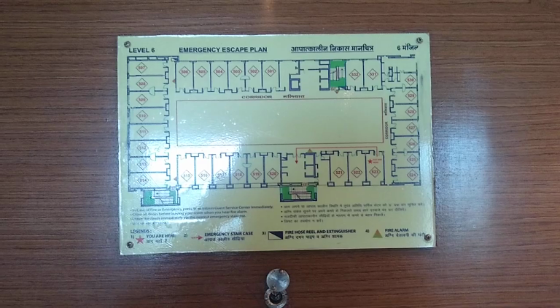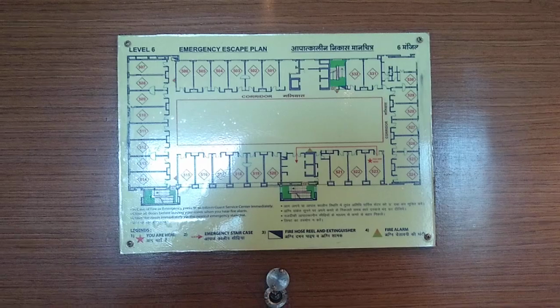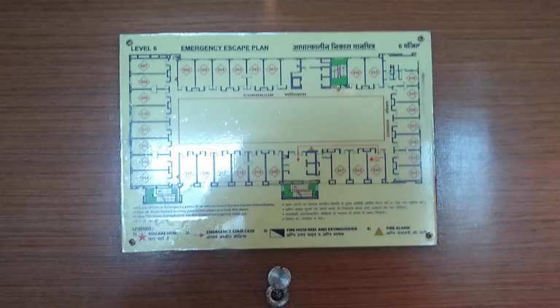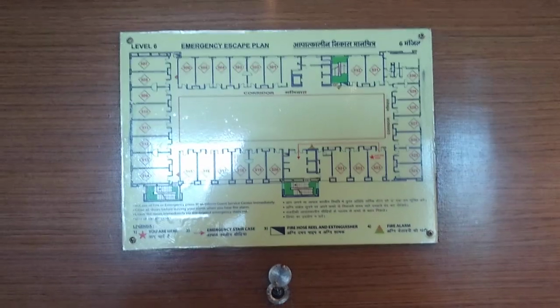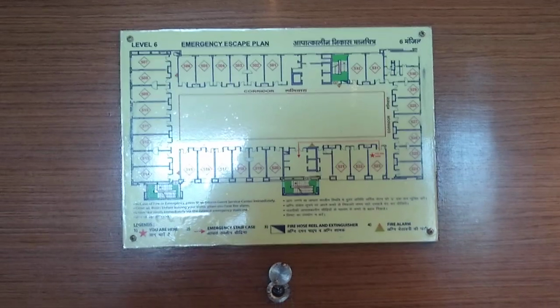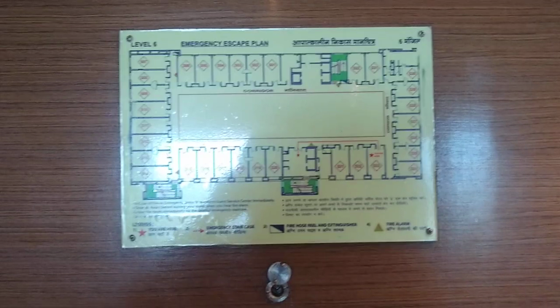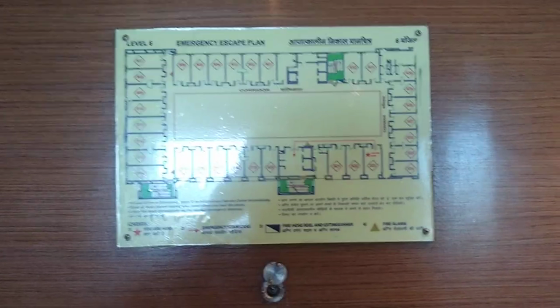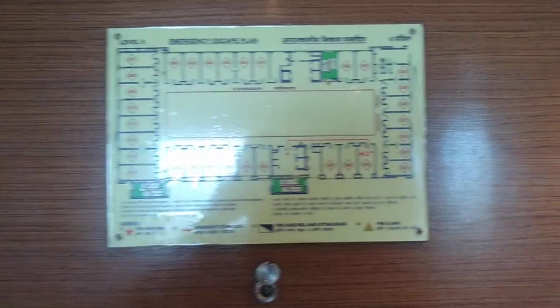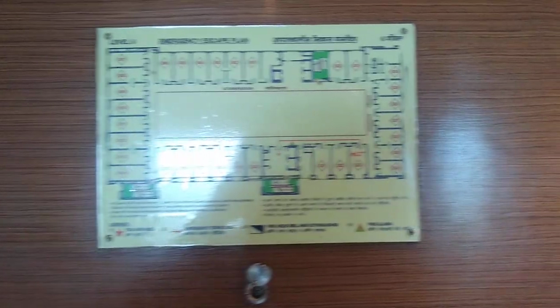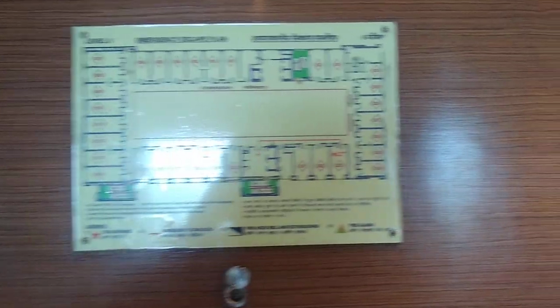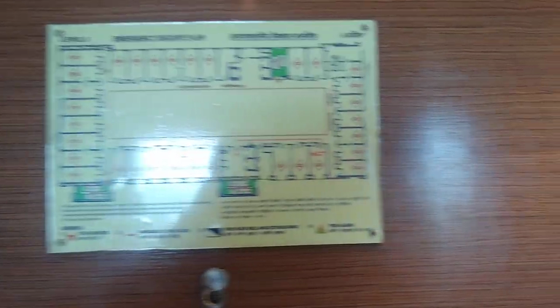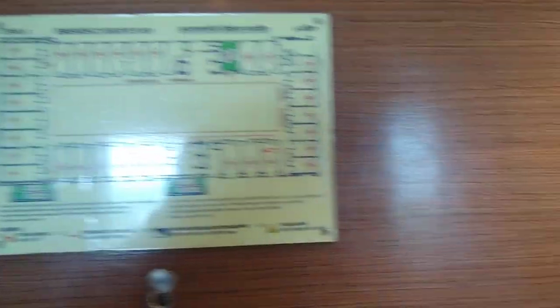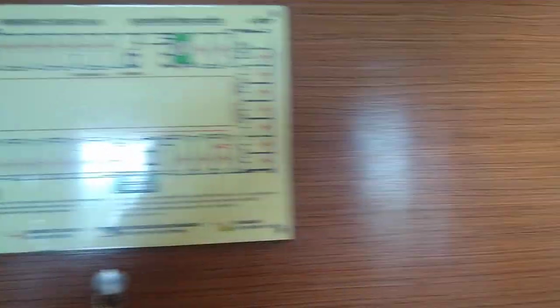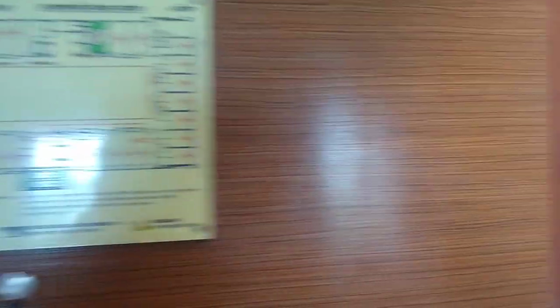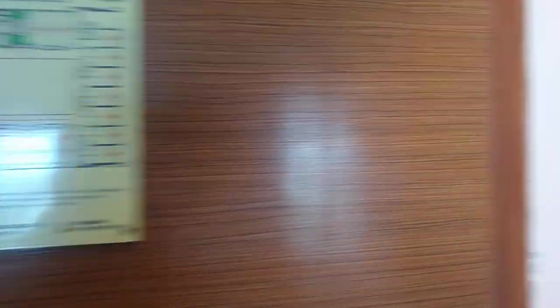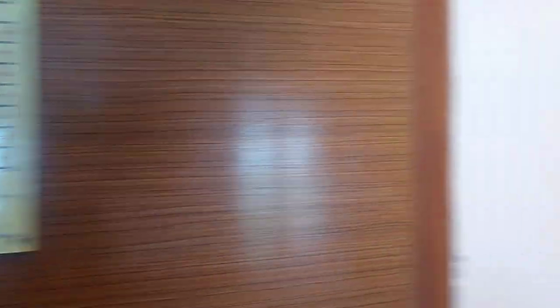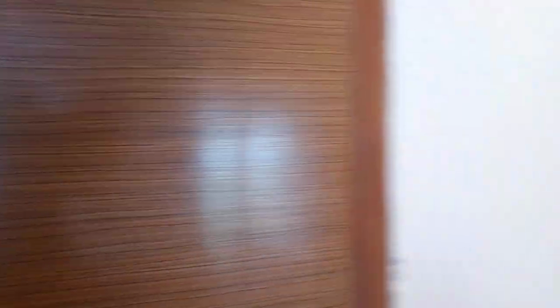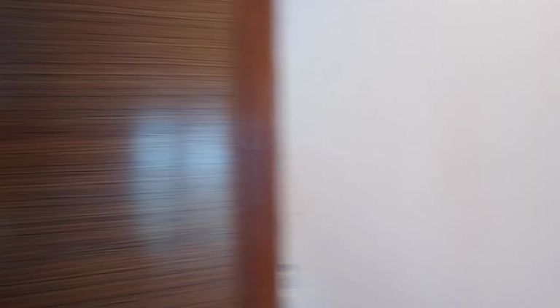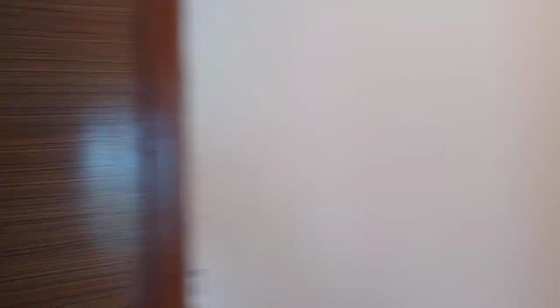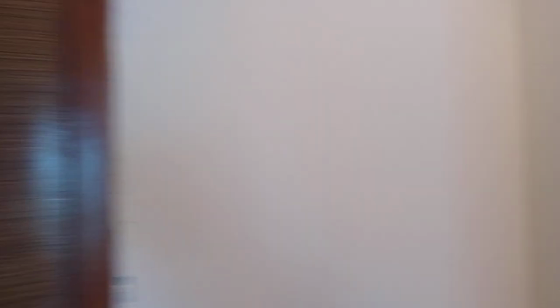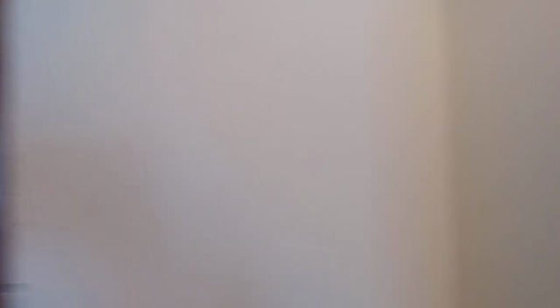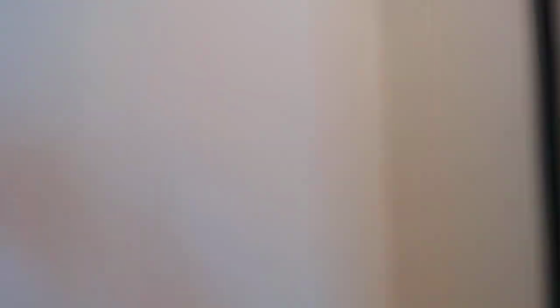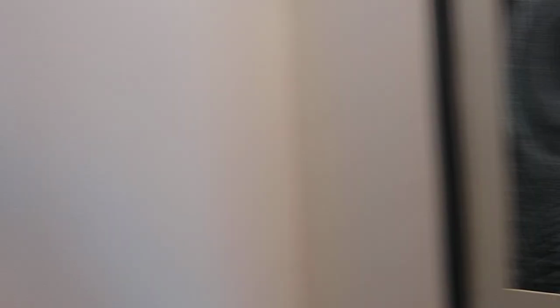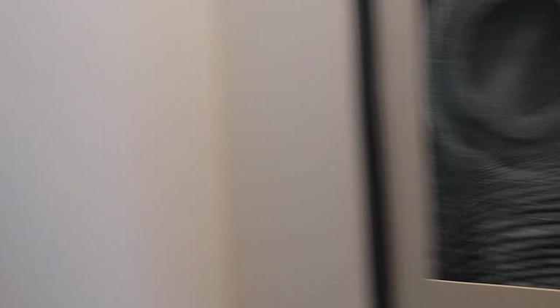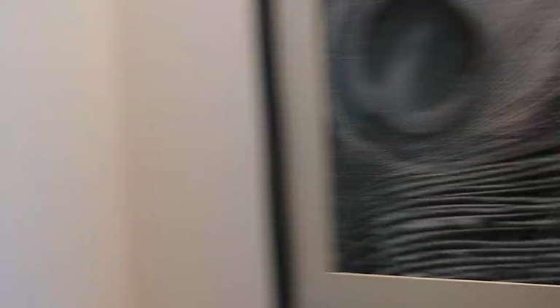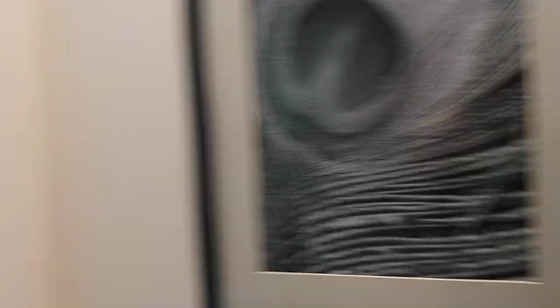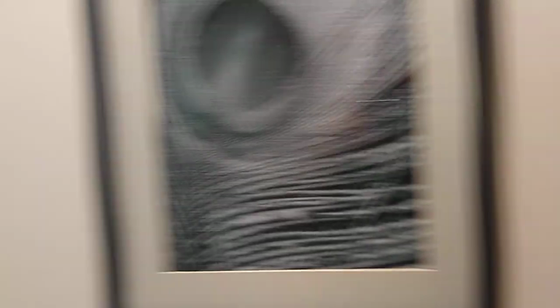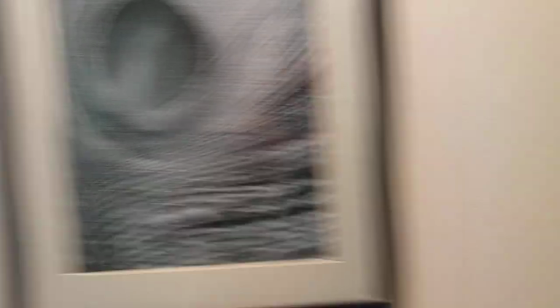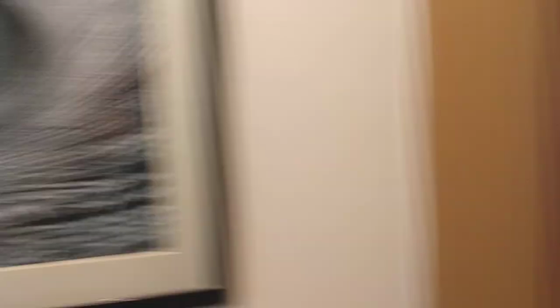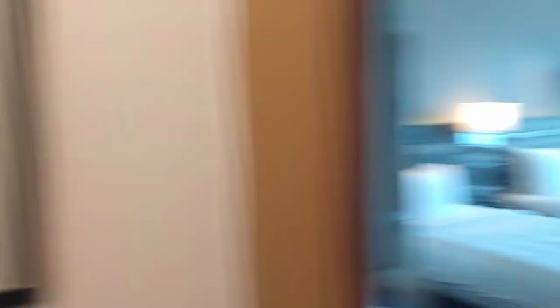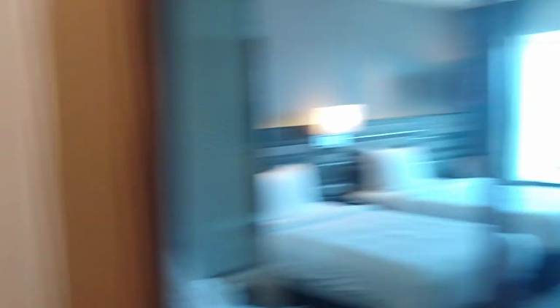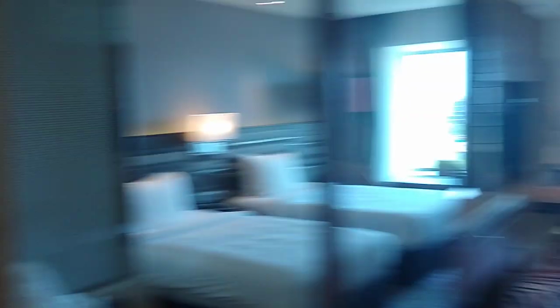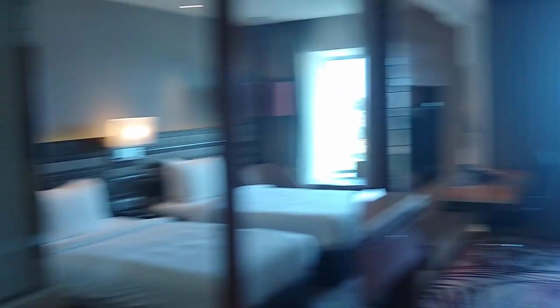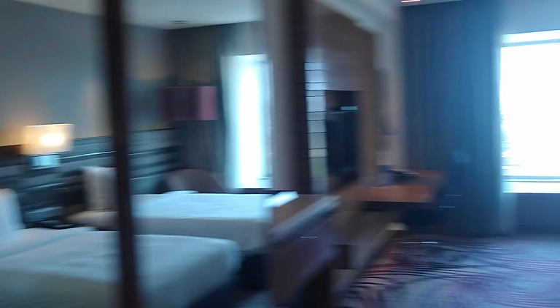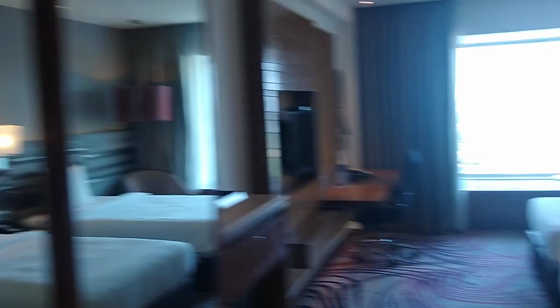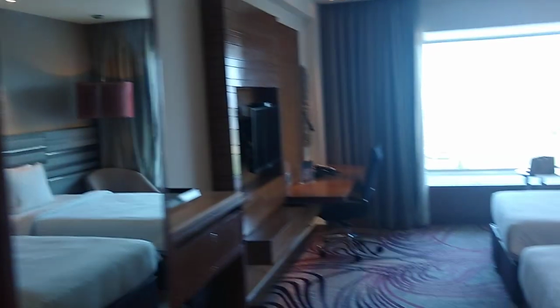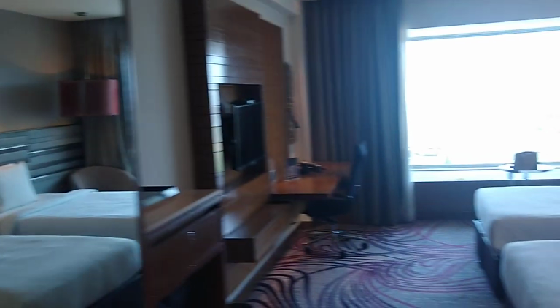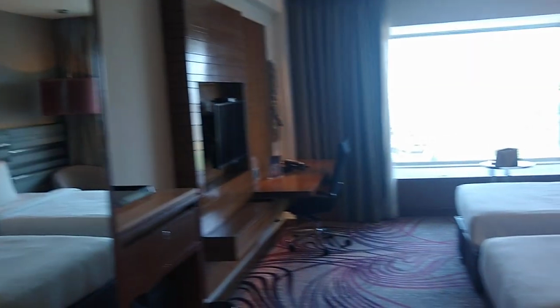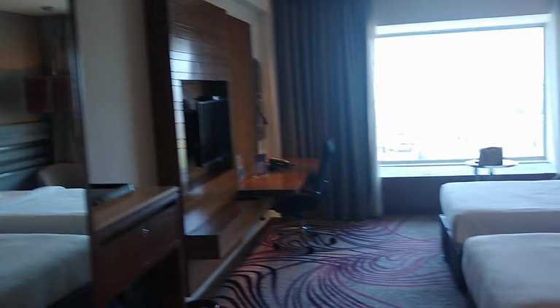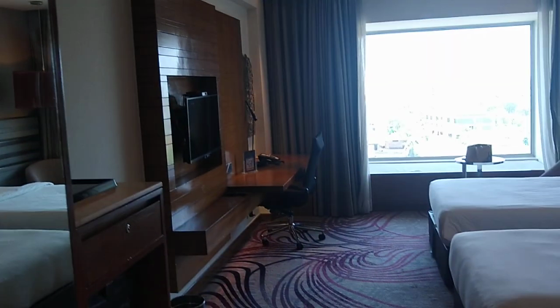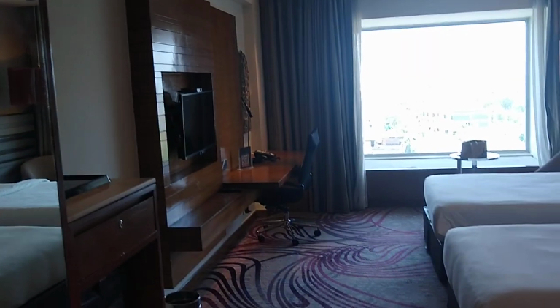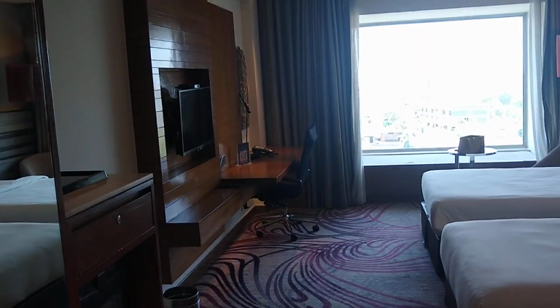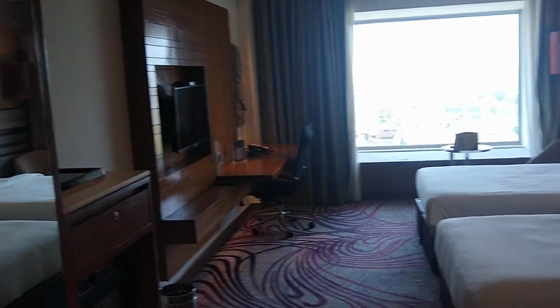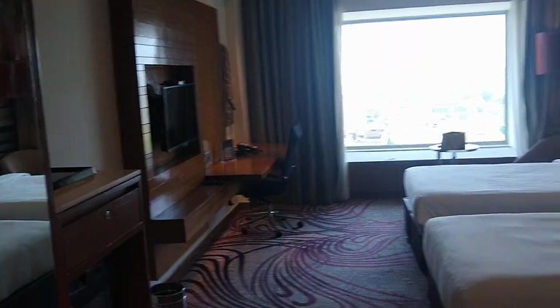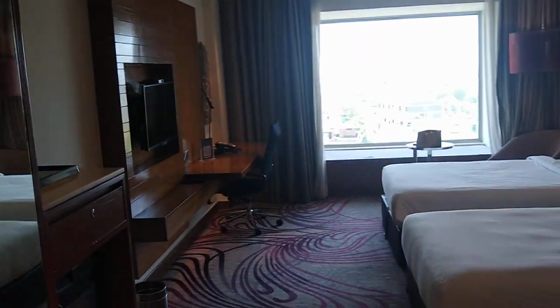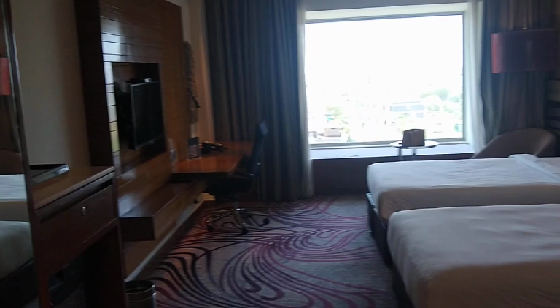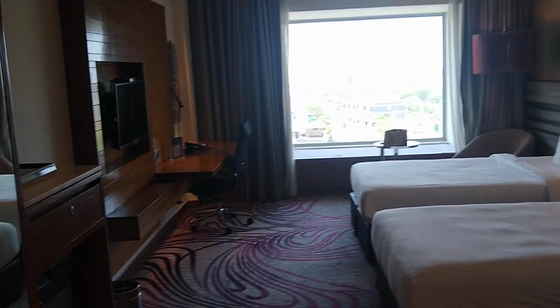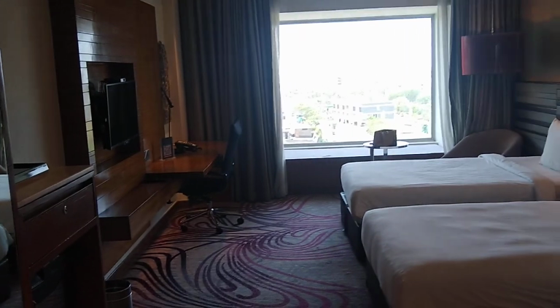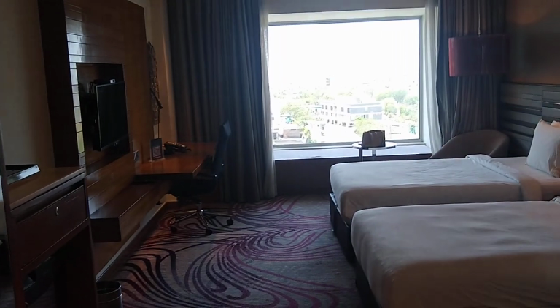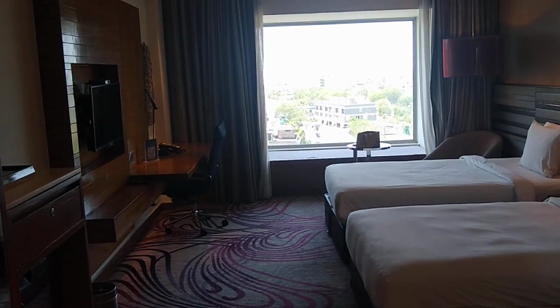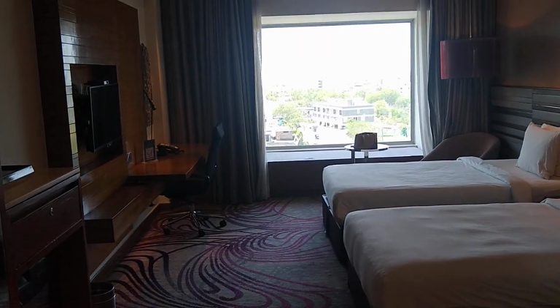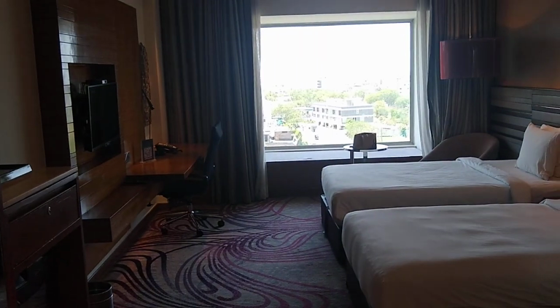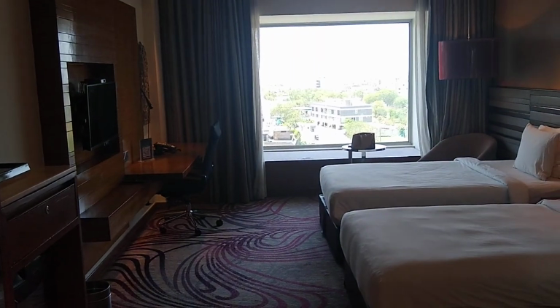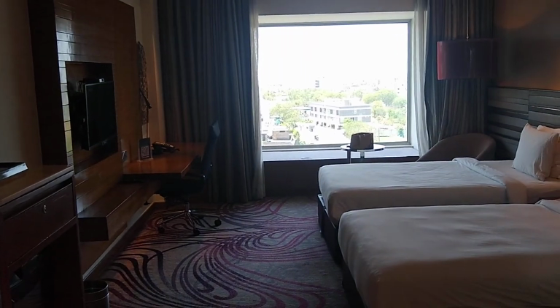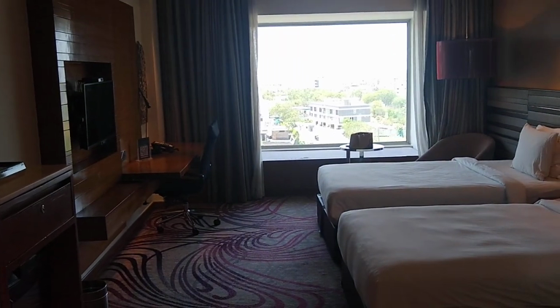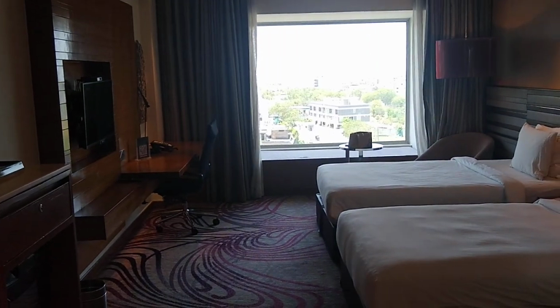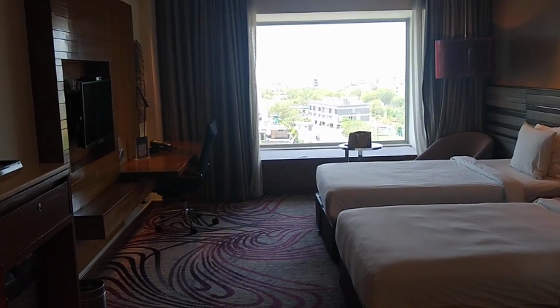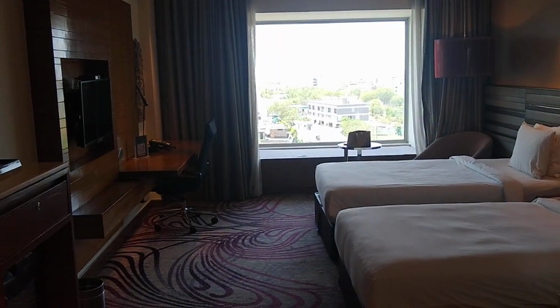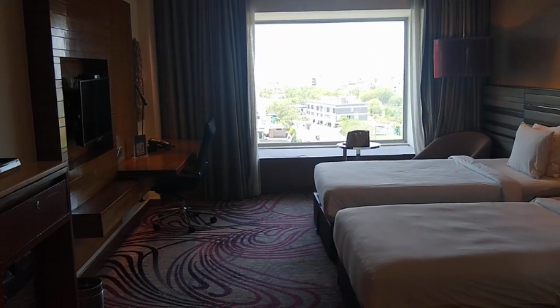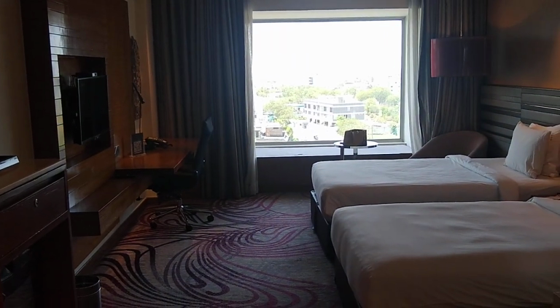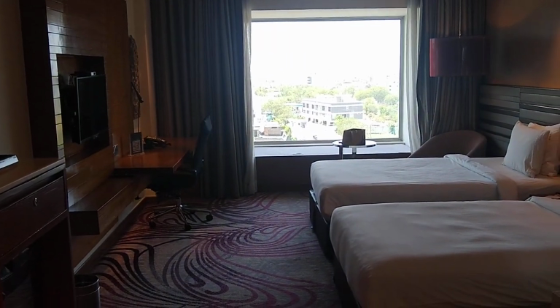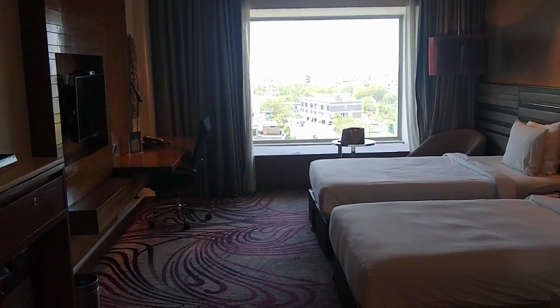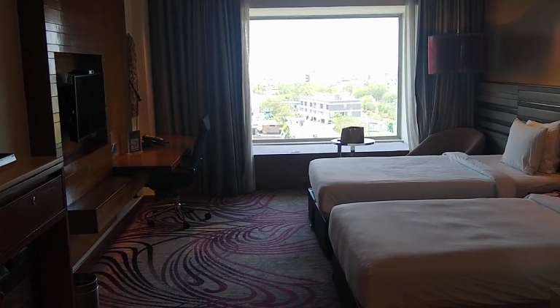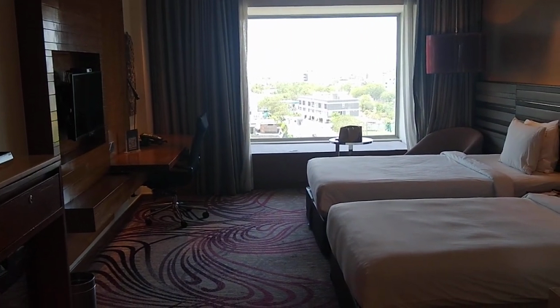This is the Crown Brother Jaipur Executive Room tour. This is the executive room that you have at Crown Brother Jaipur.